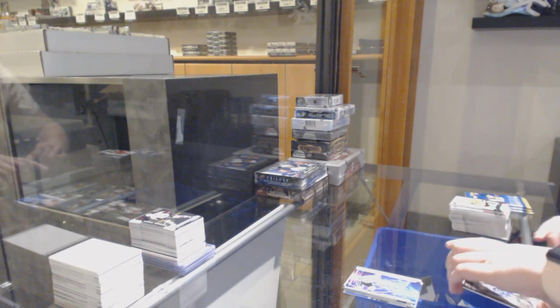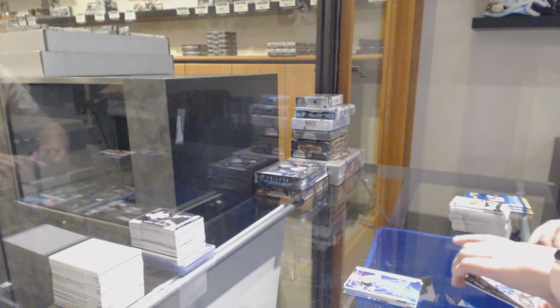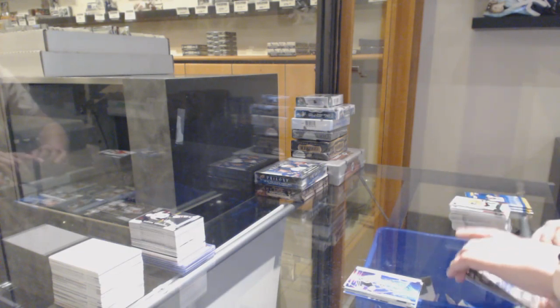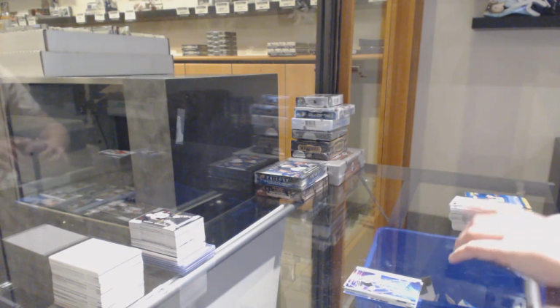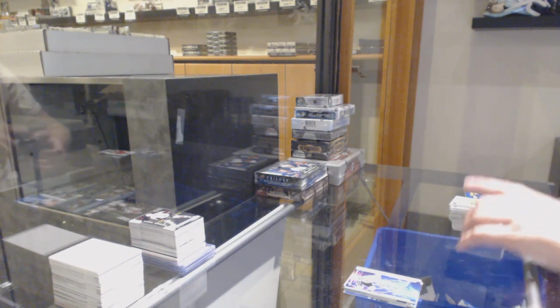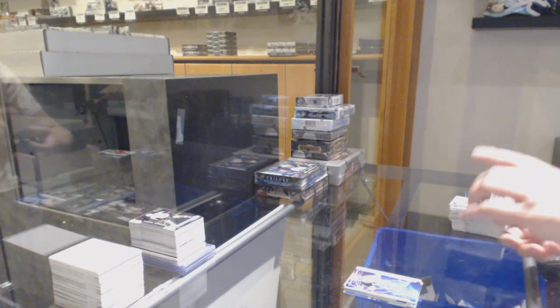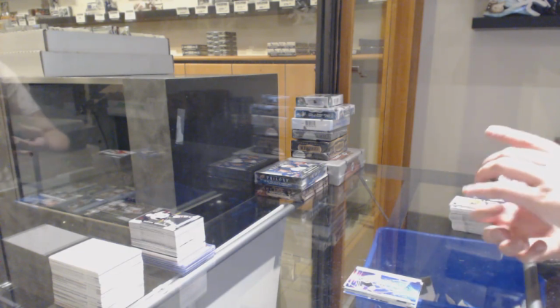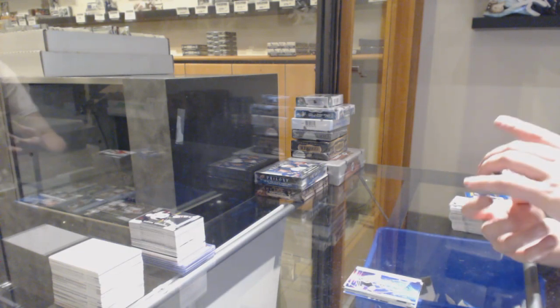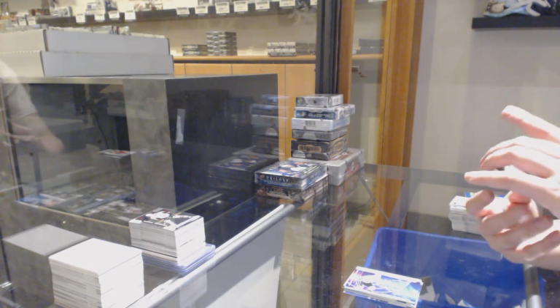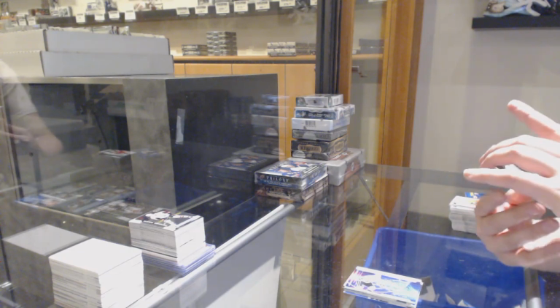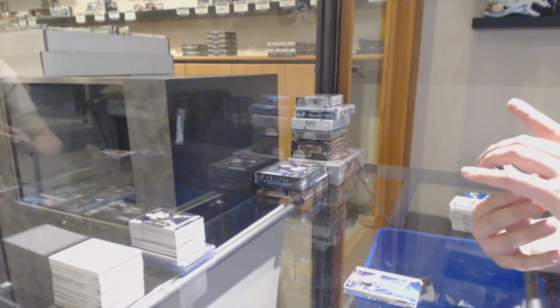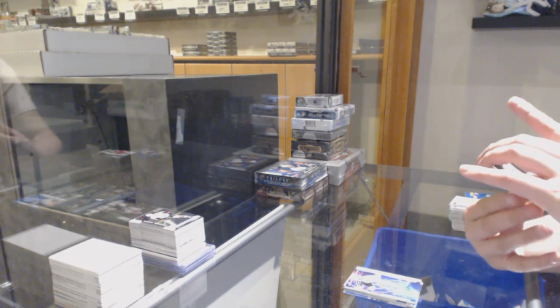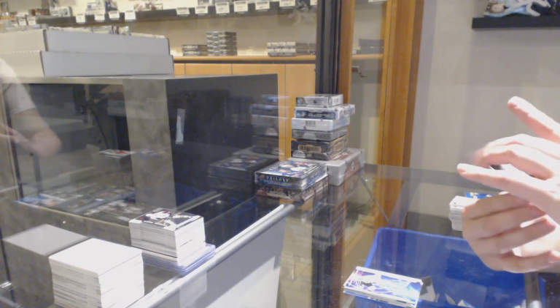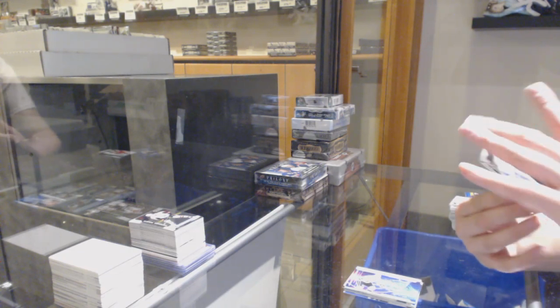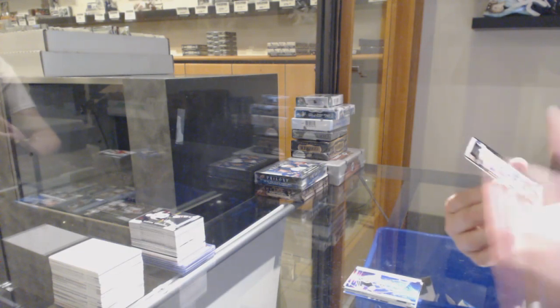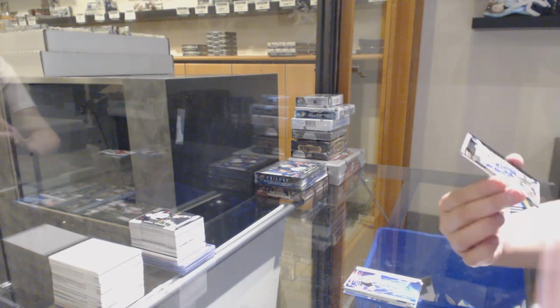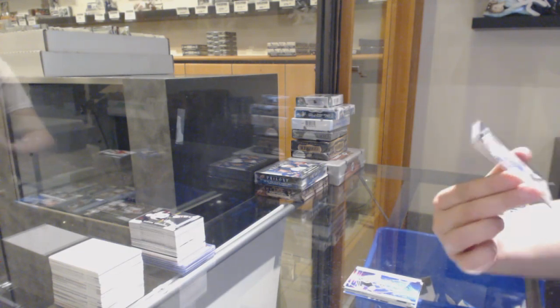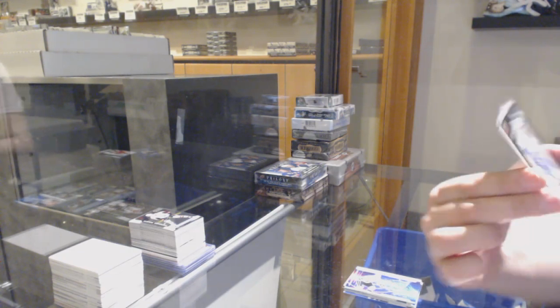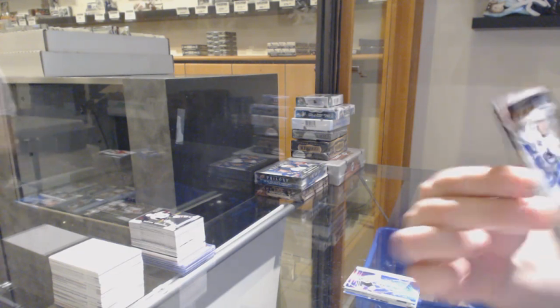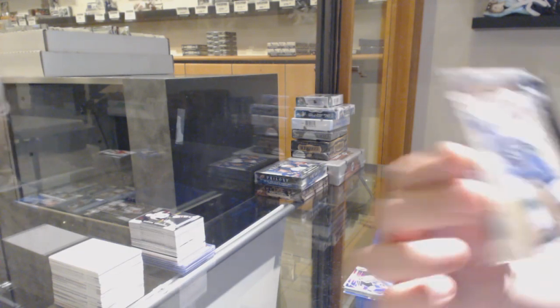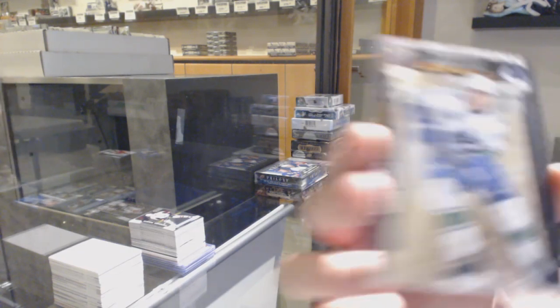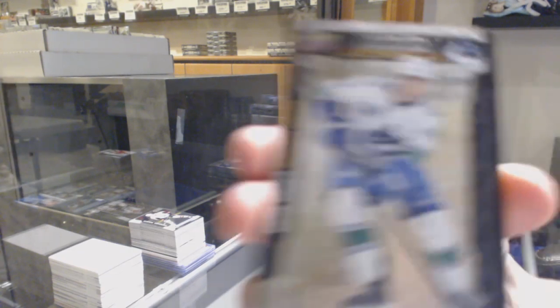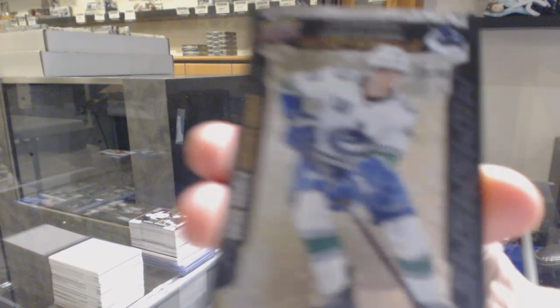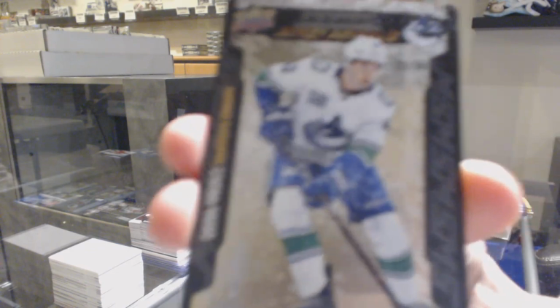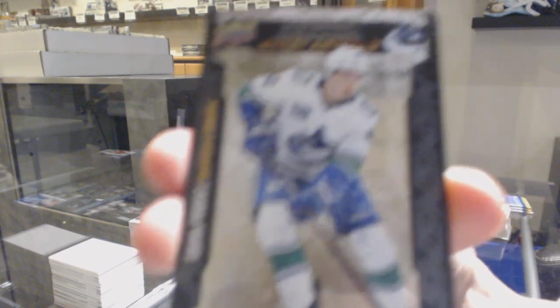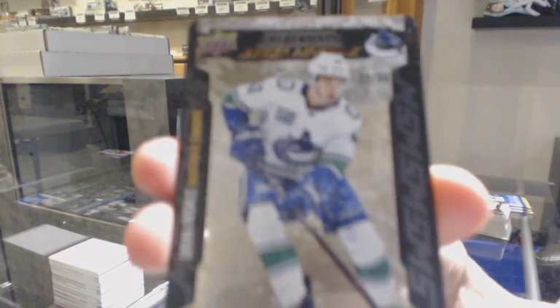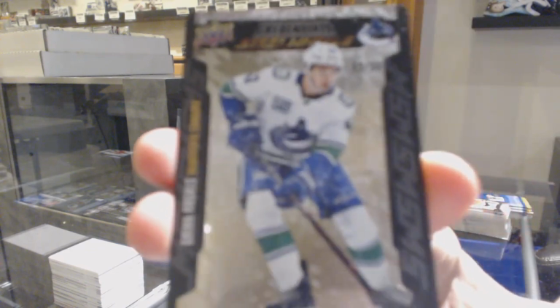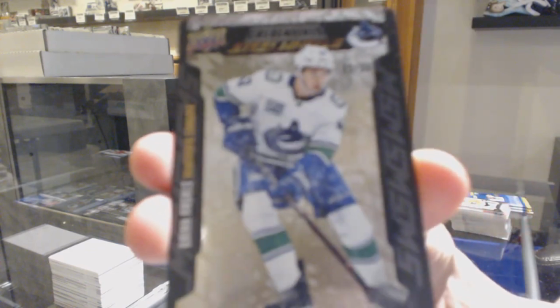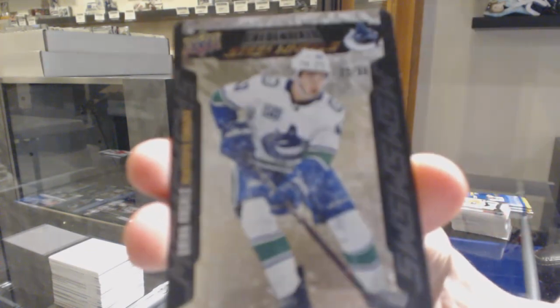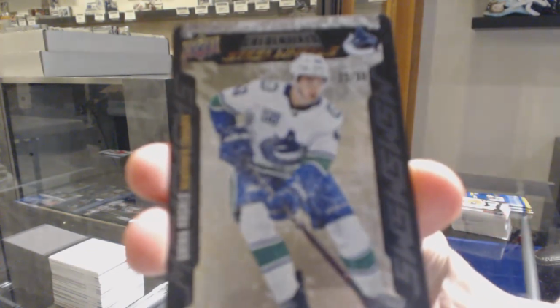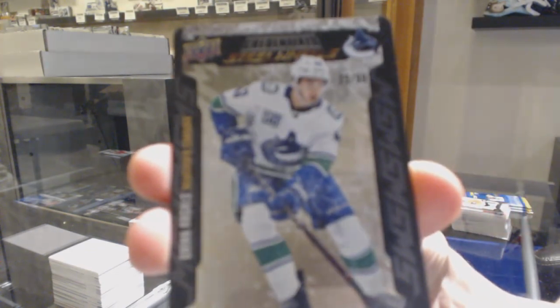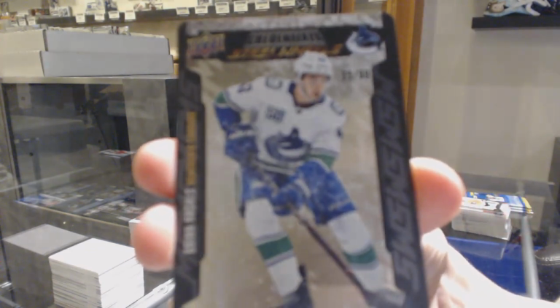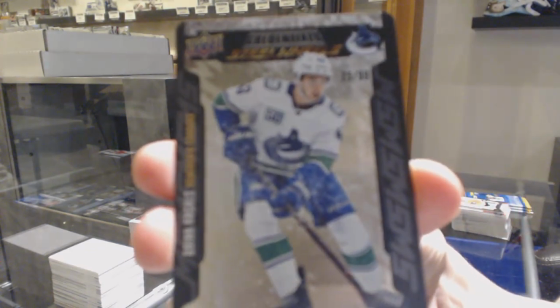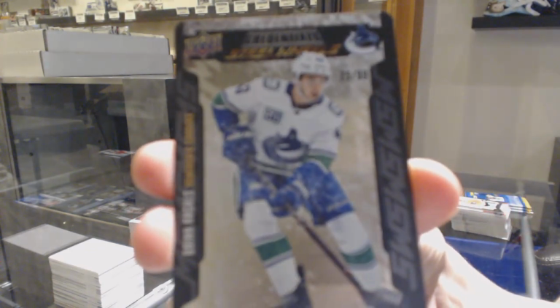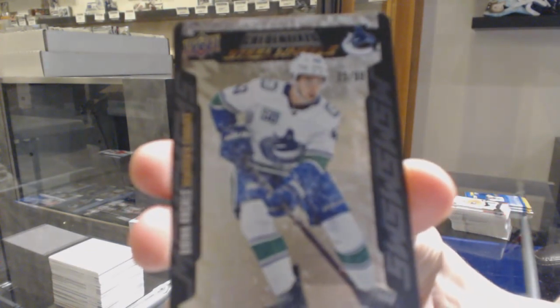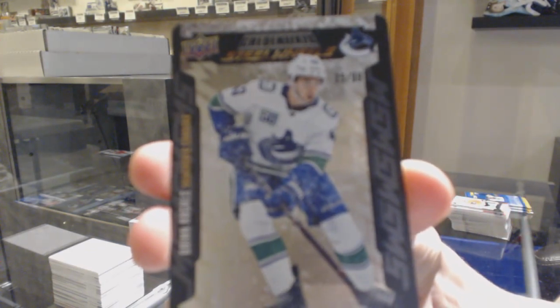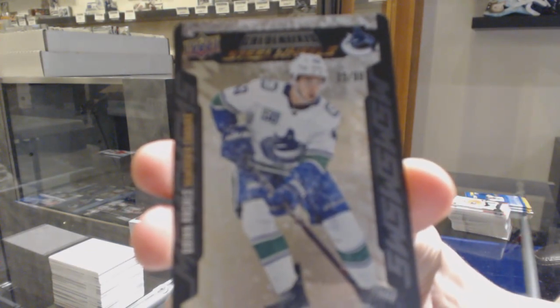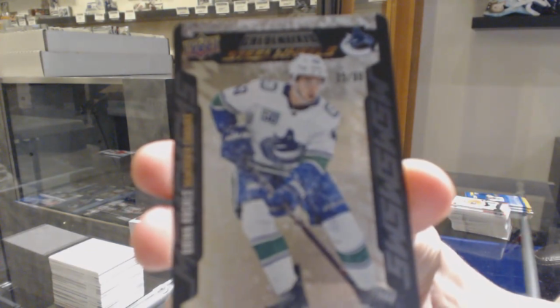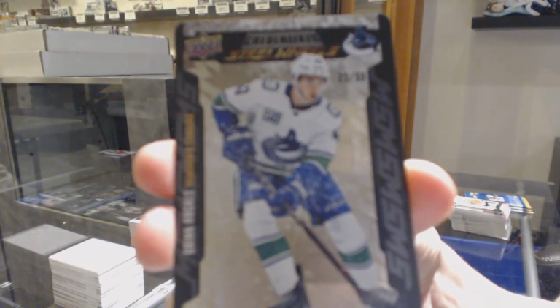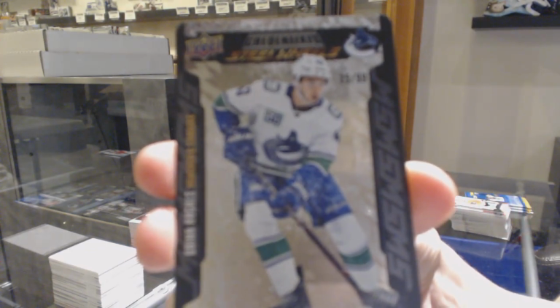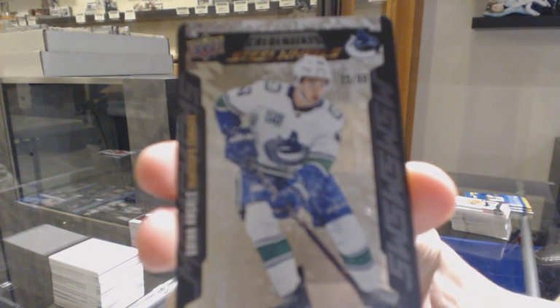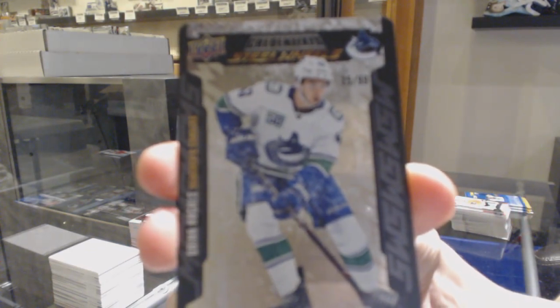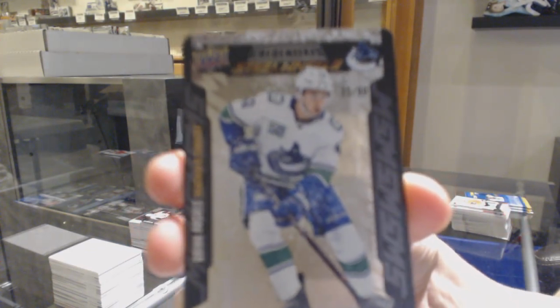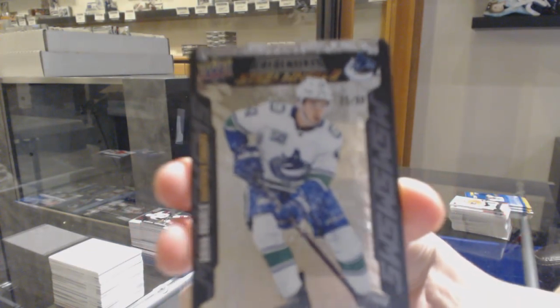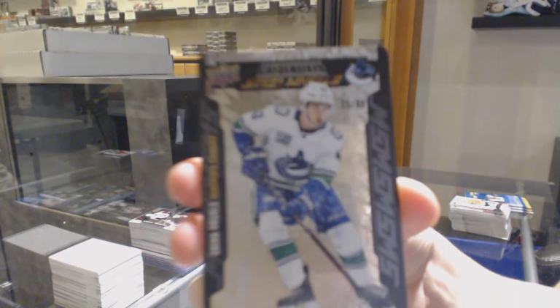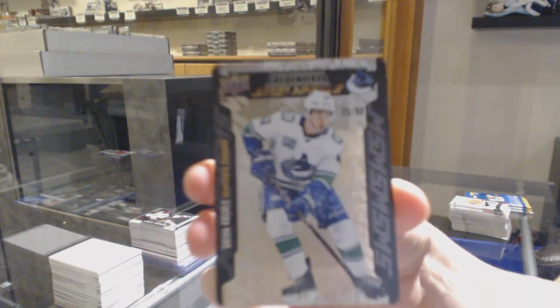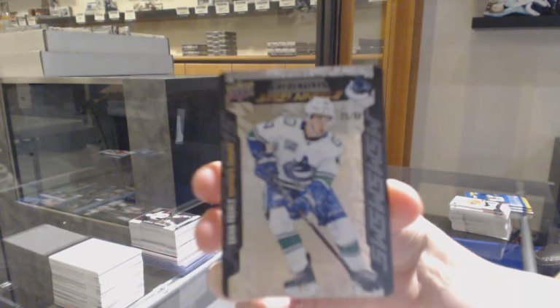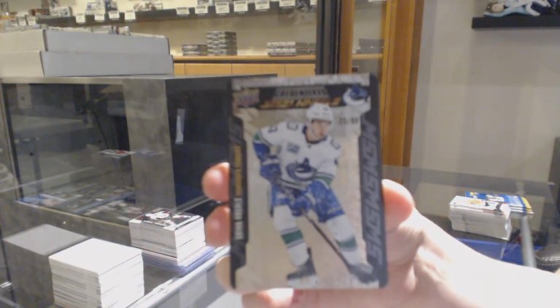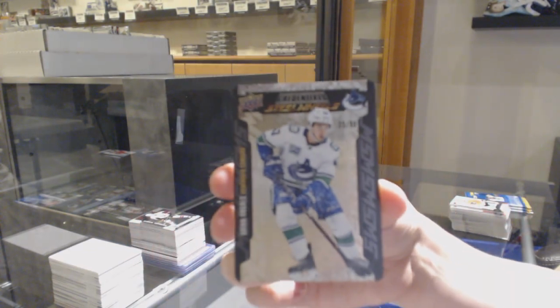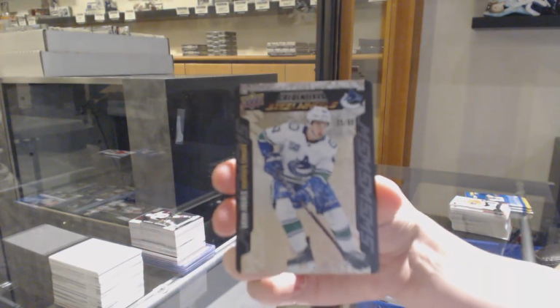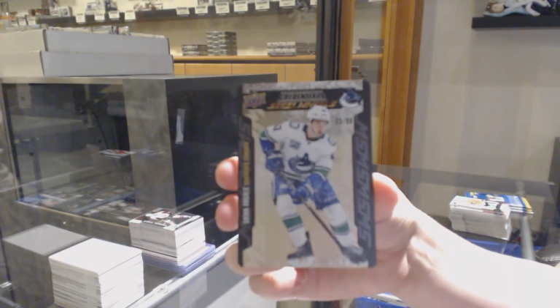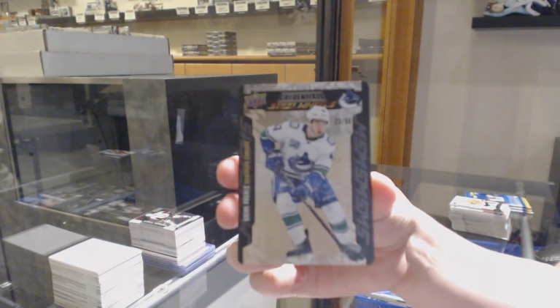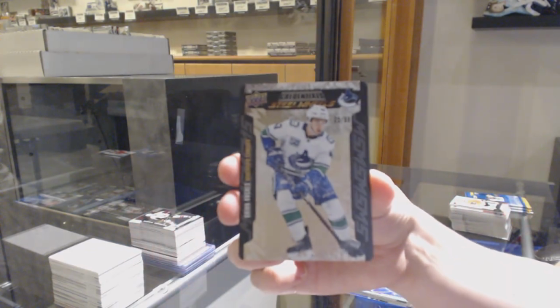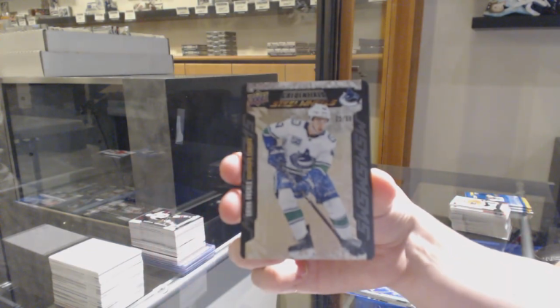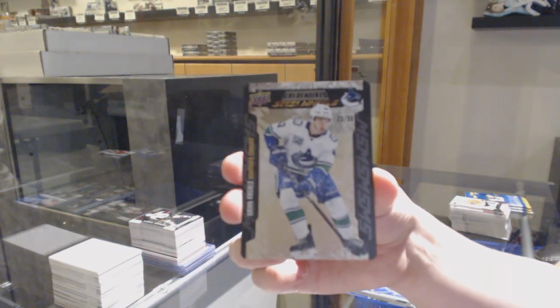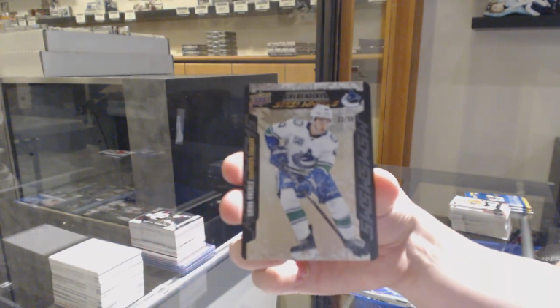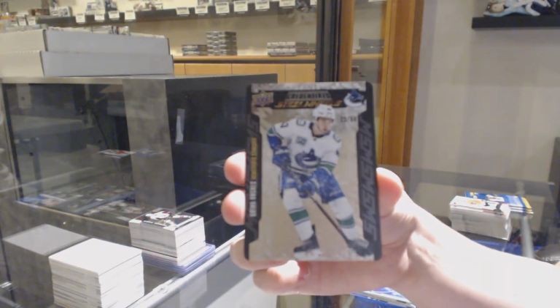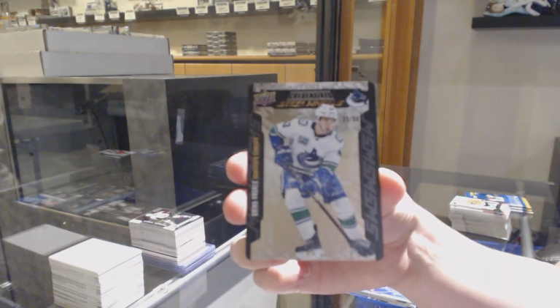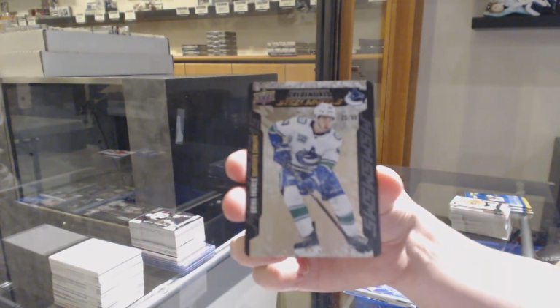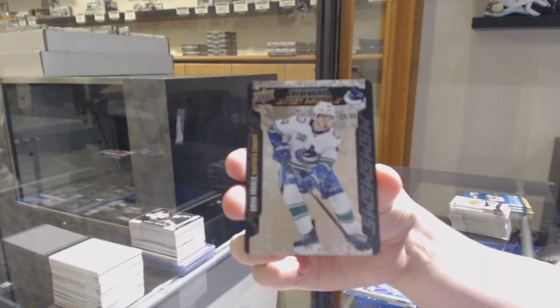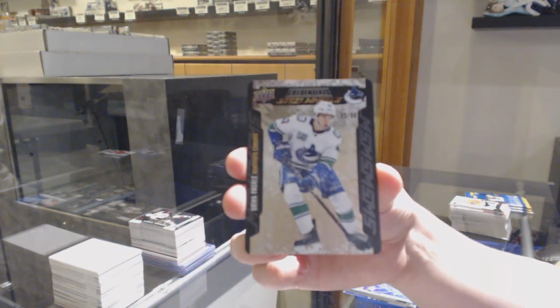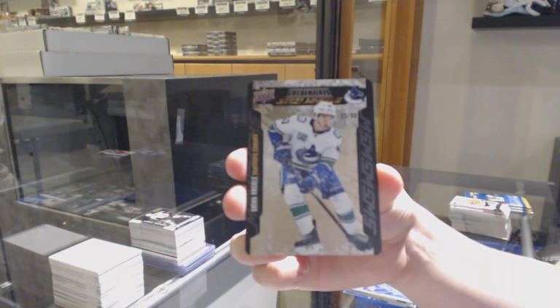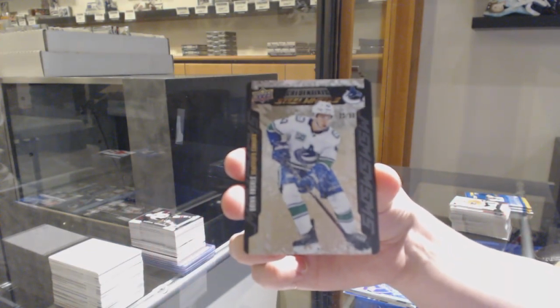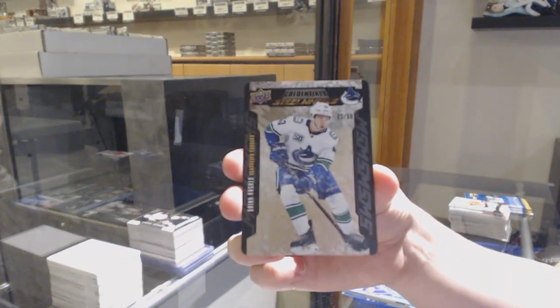And this ain't half bad either — Steel Wheels gold numbered to 99 for the Vancouver Canucks, Quinn Hughes.